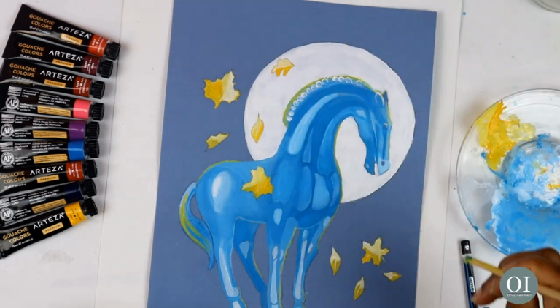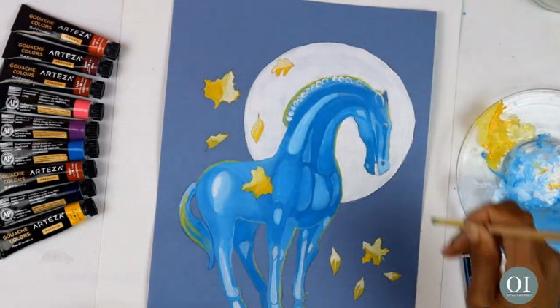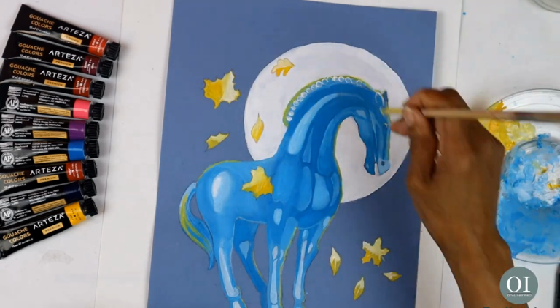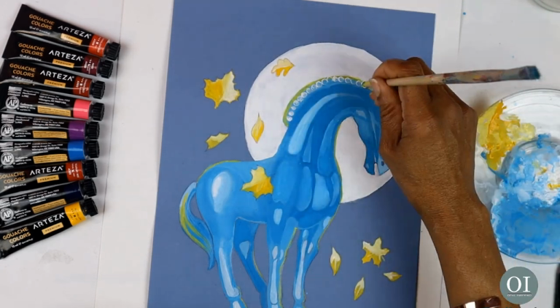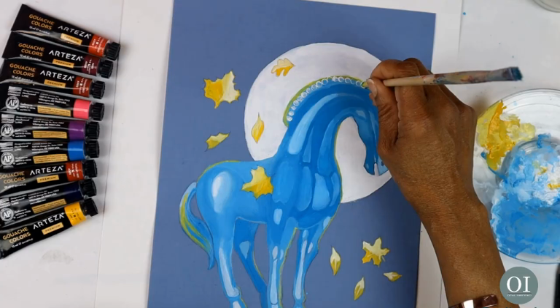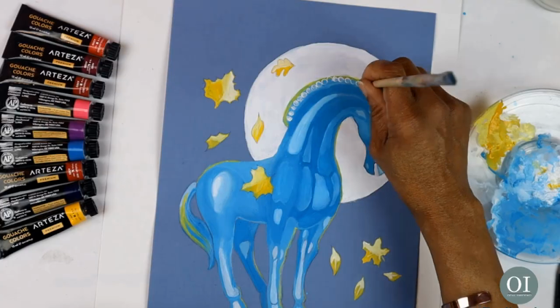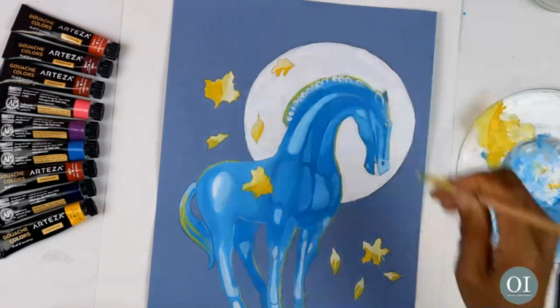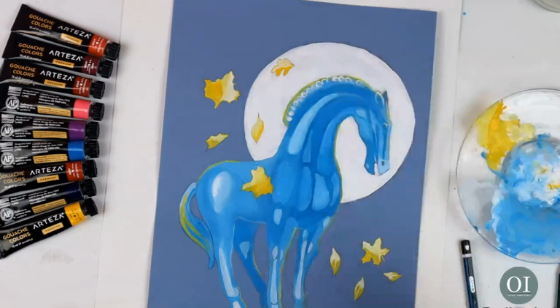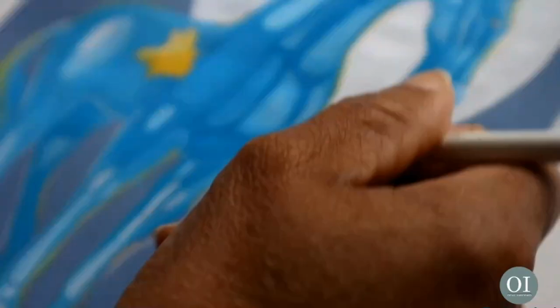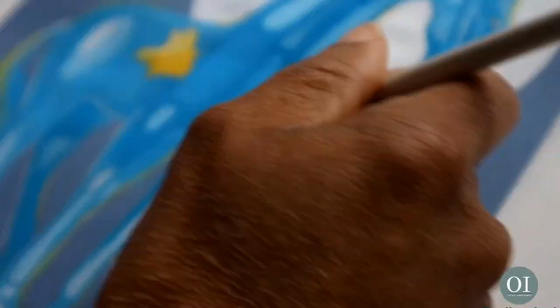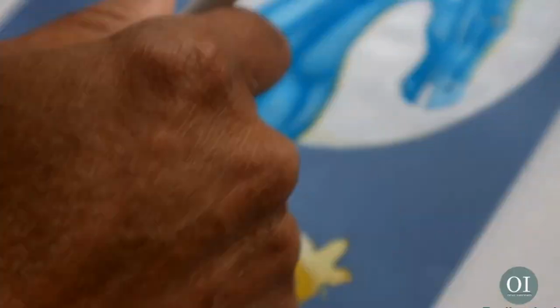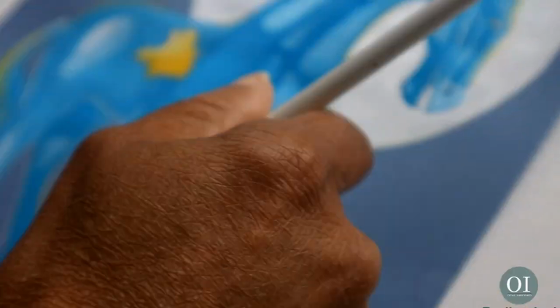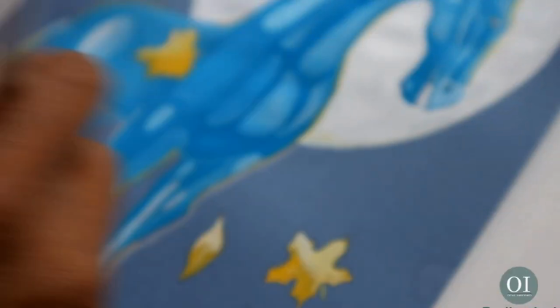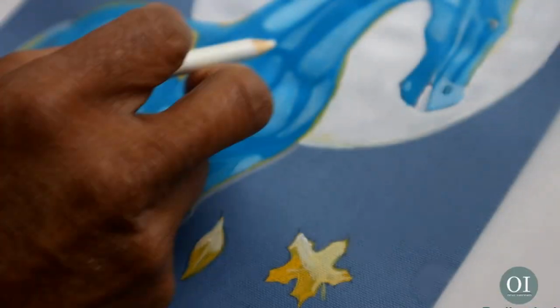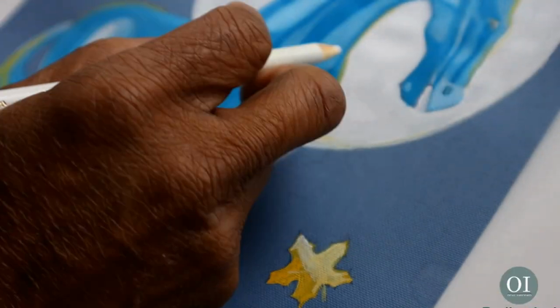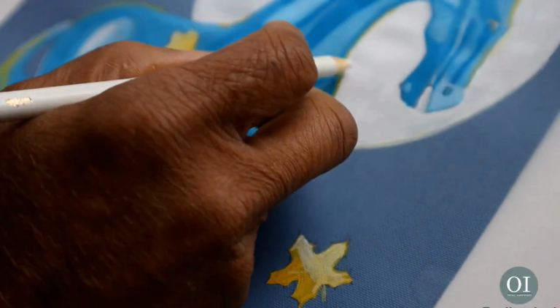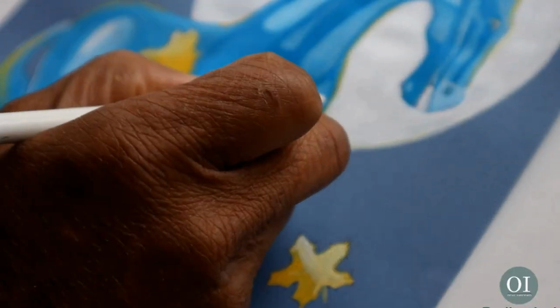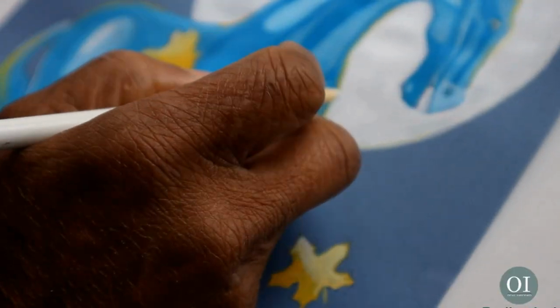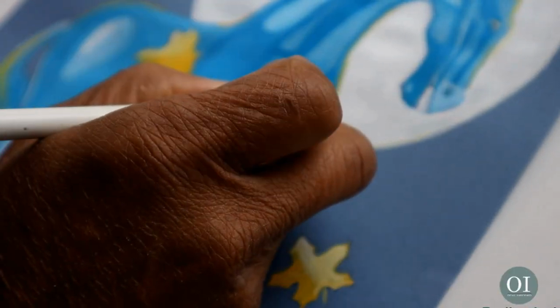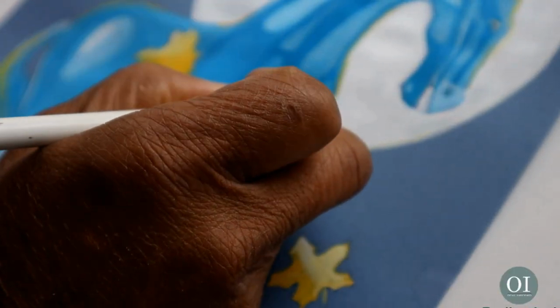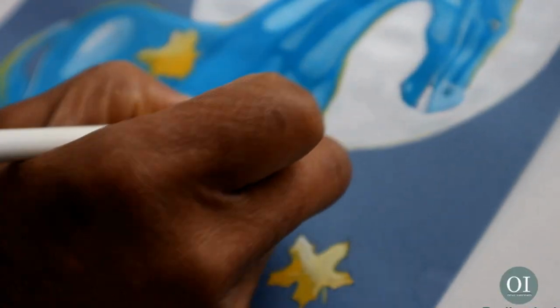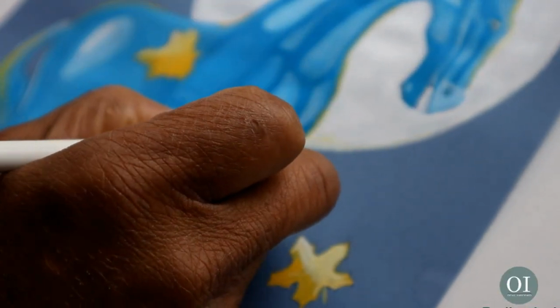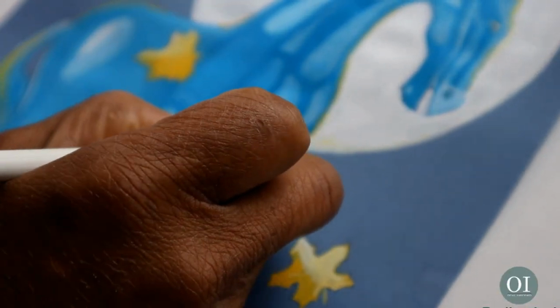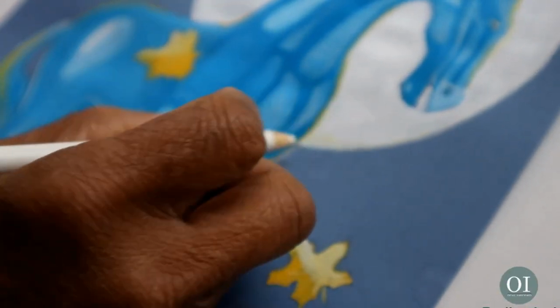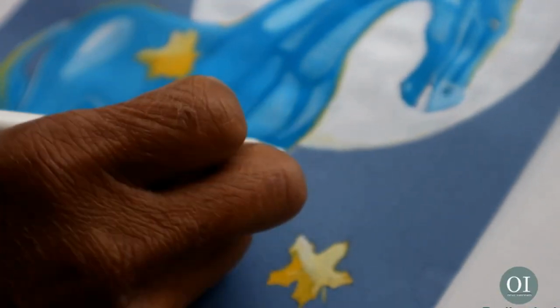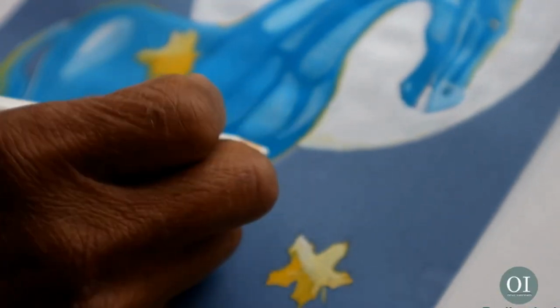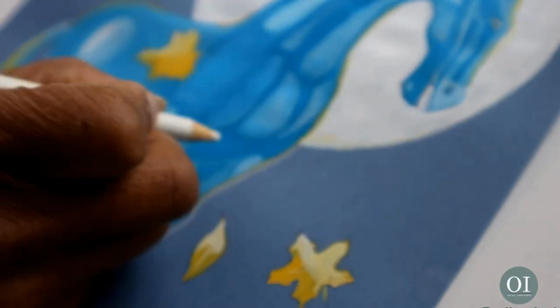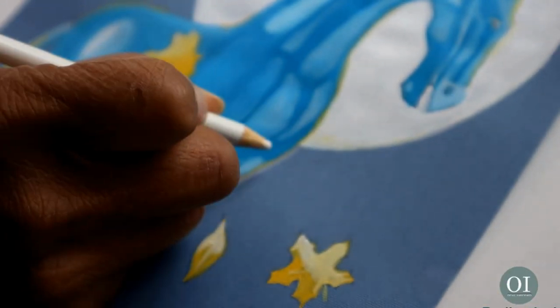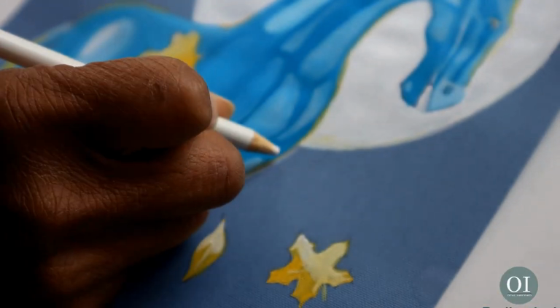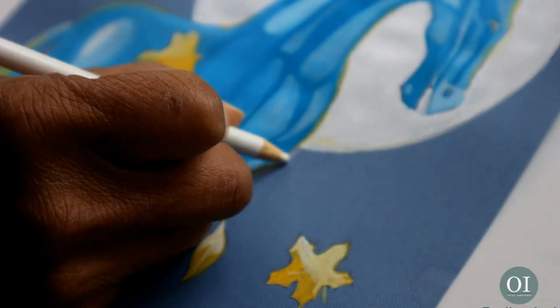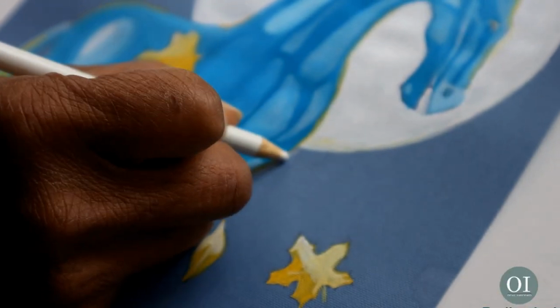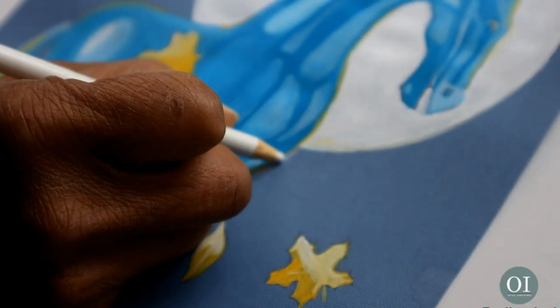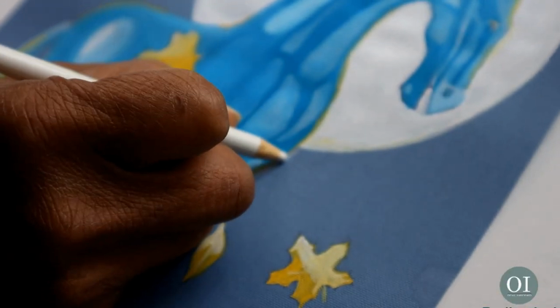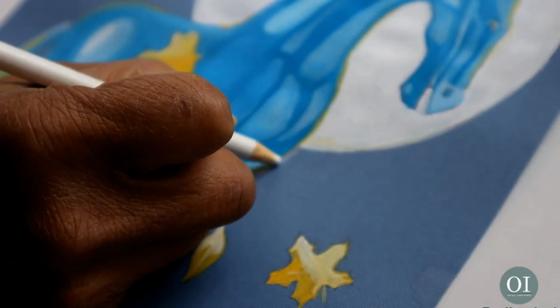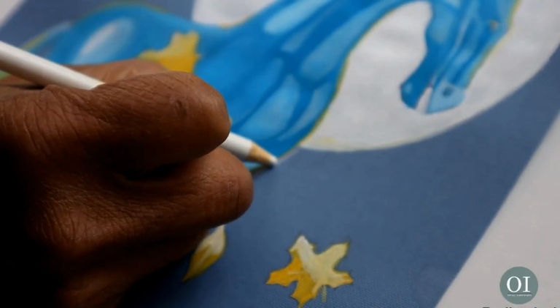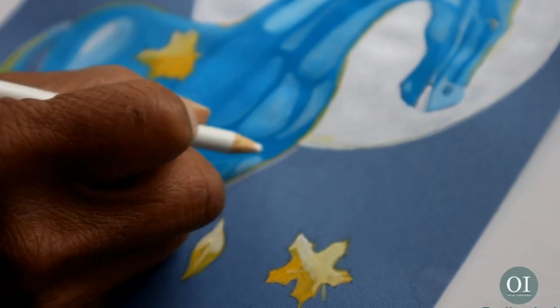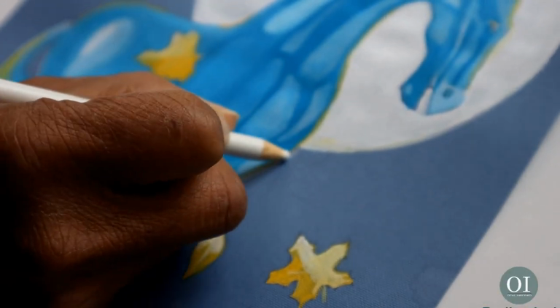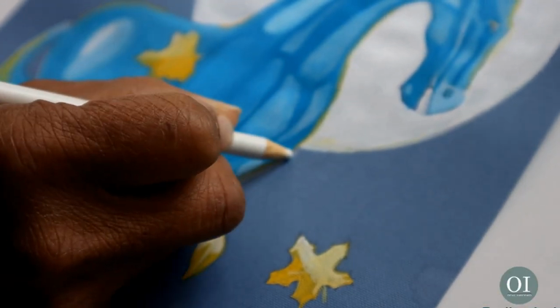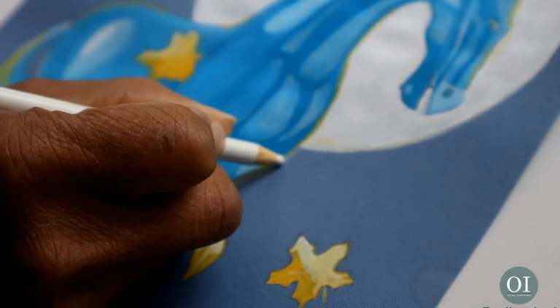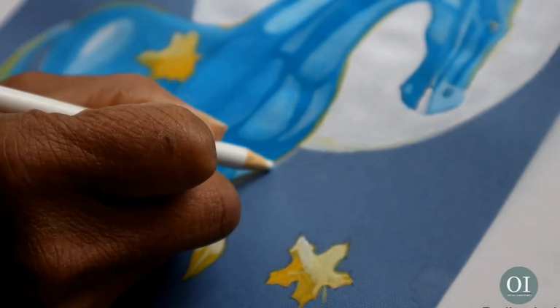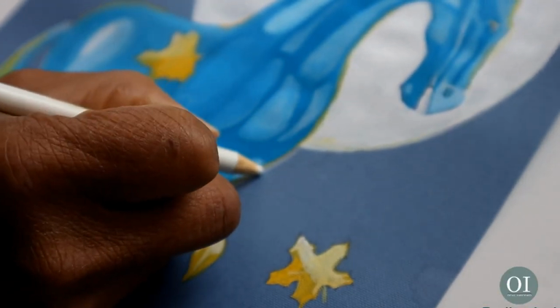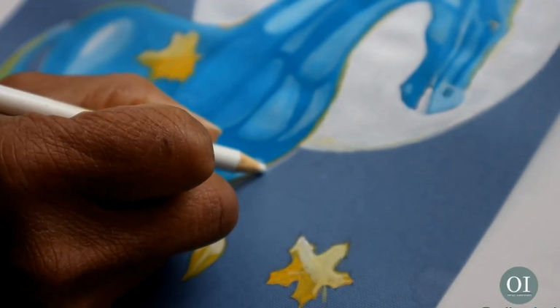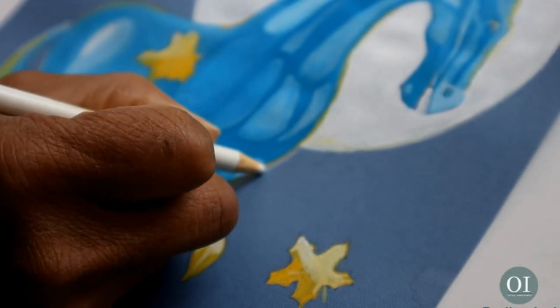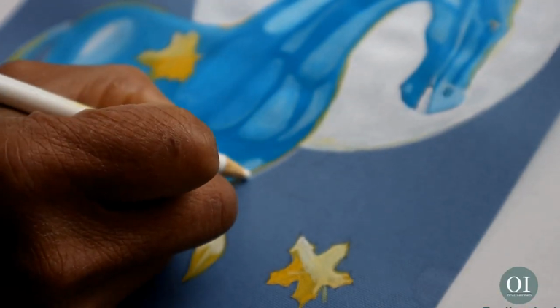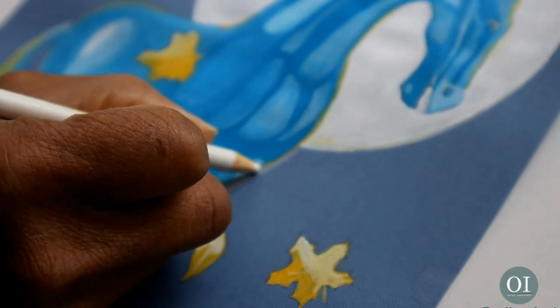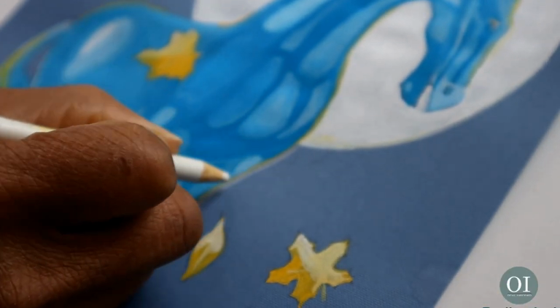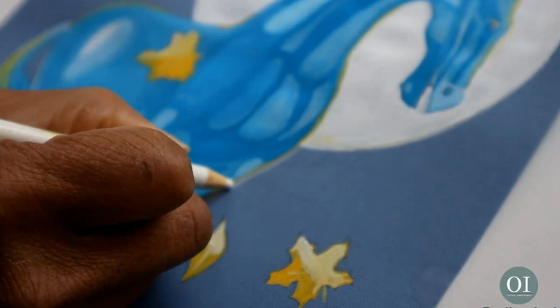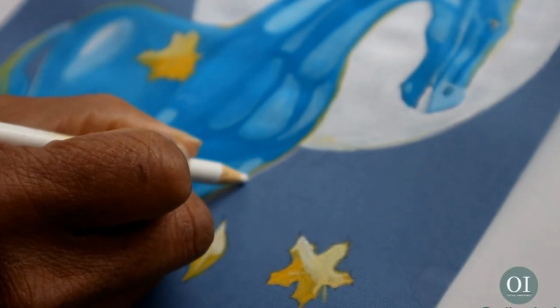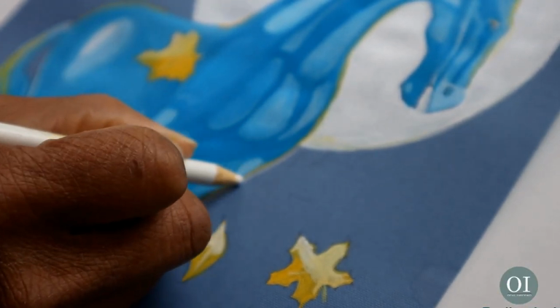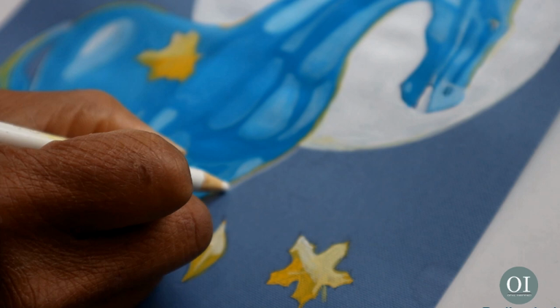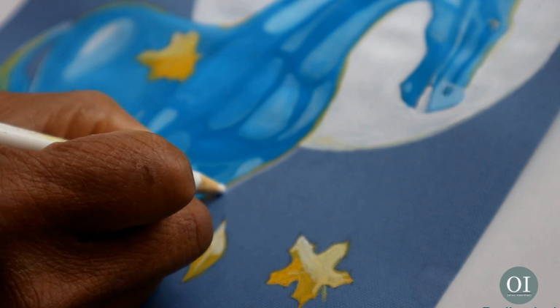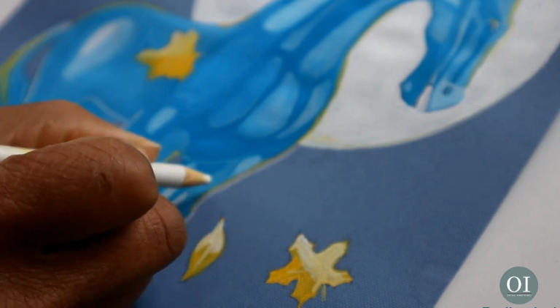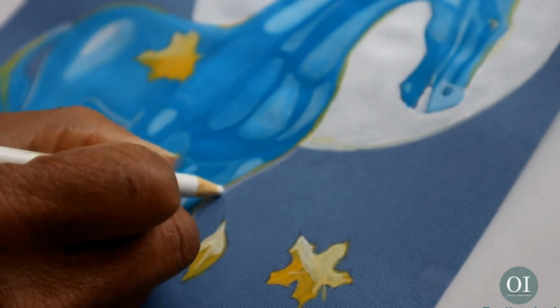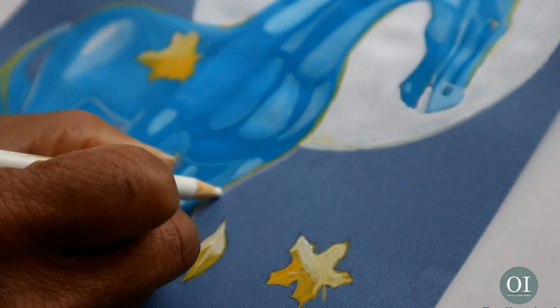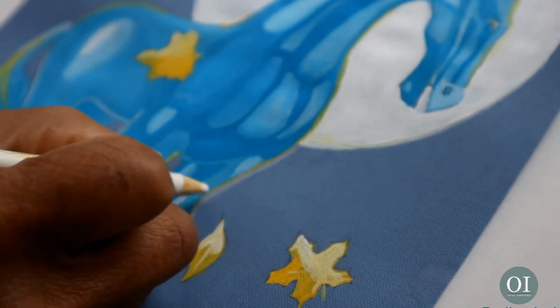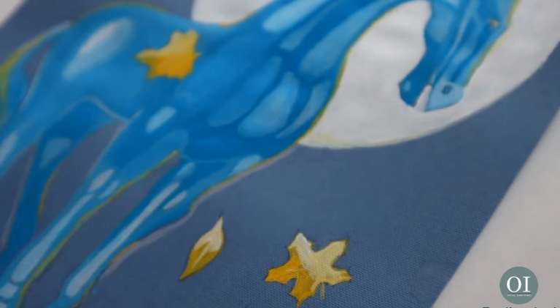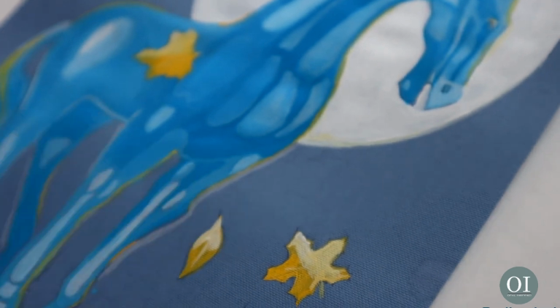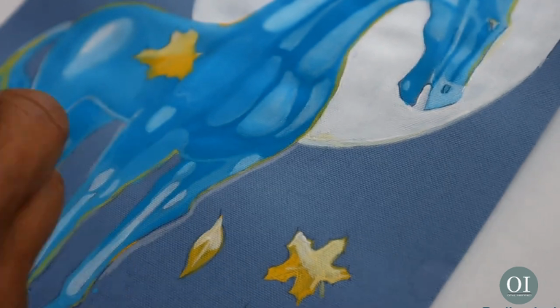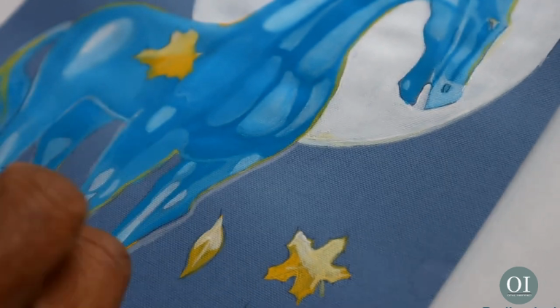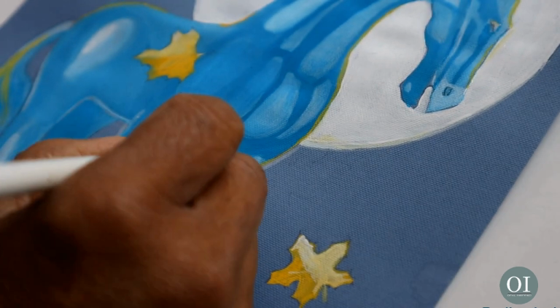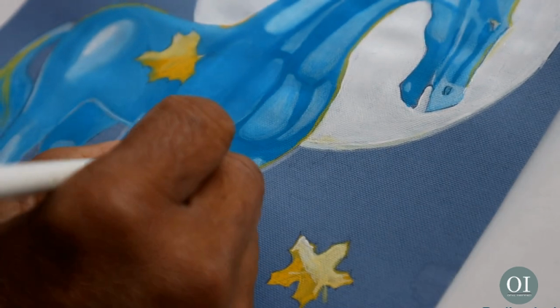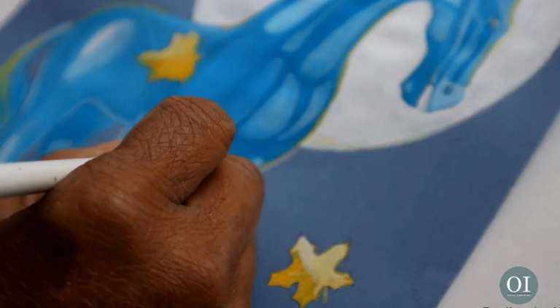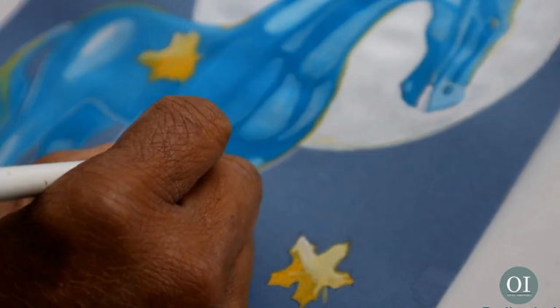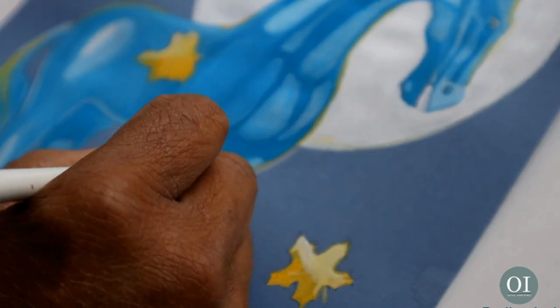As a final touch, I'll use a white pencil to create a line around the horse just to make the horse stand out from the background.